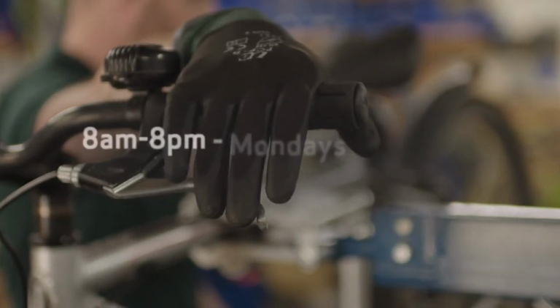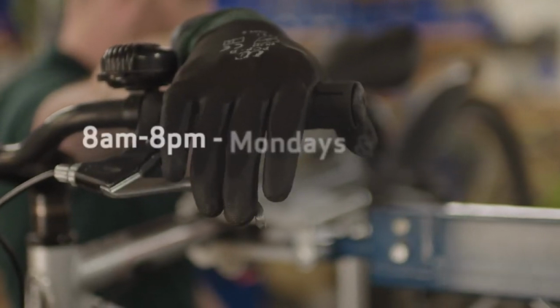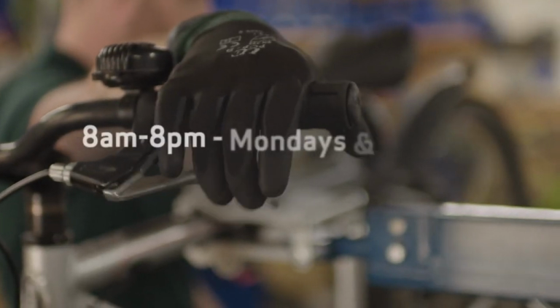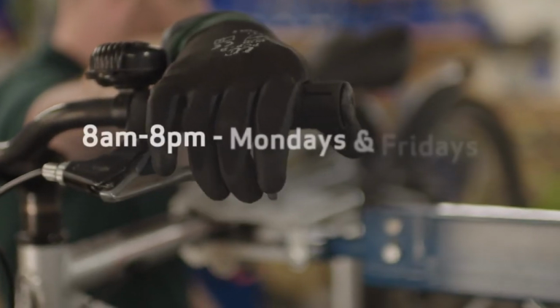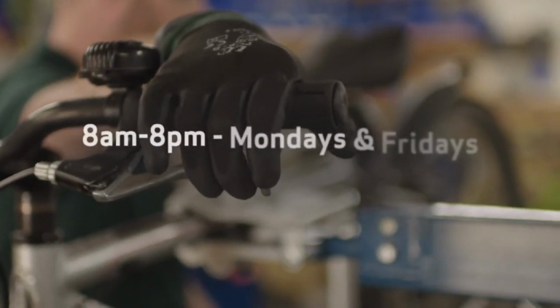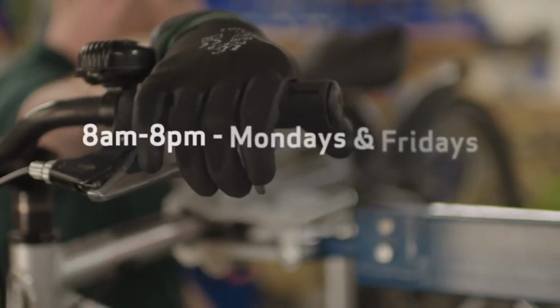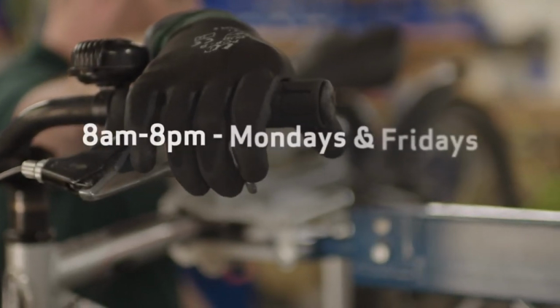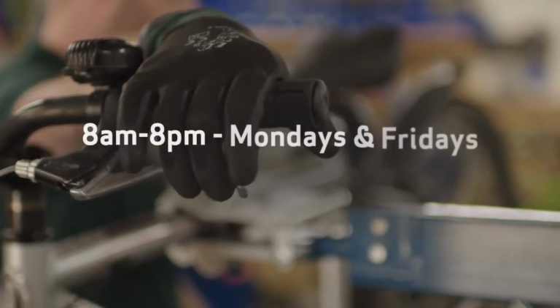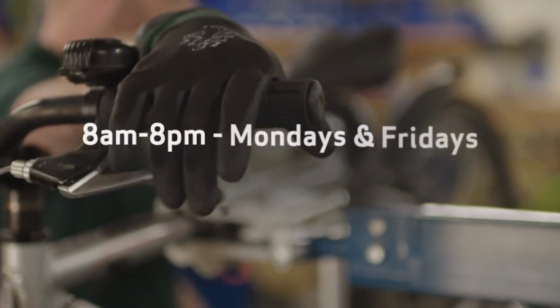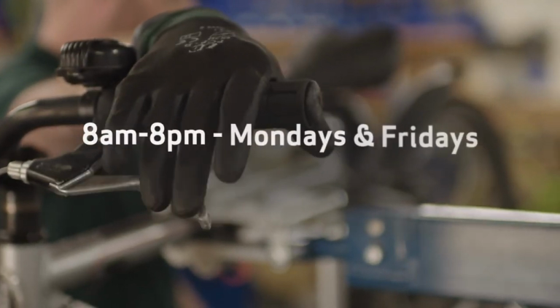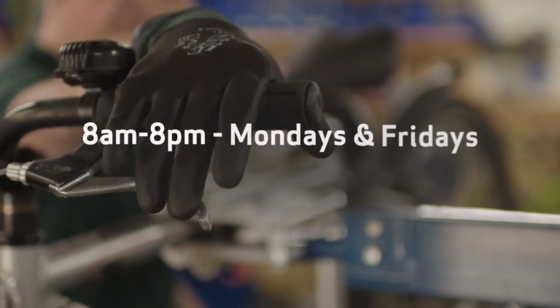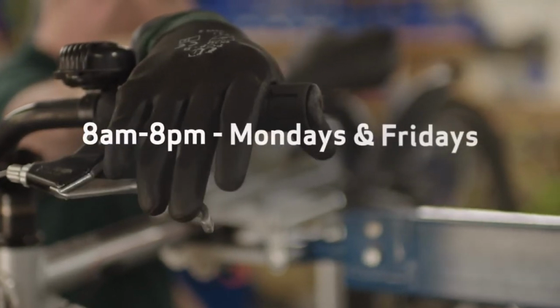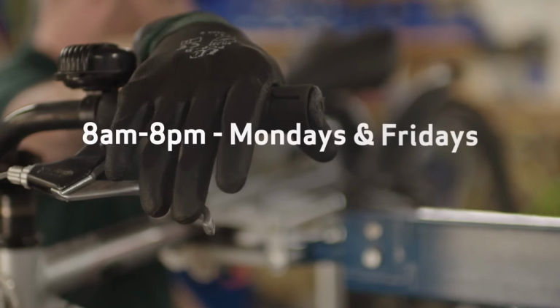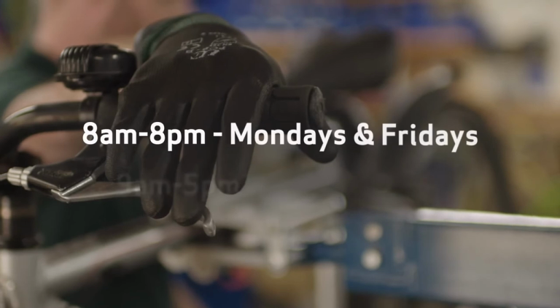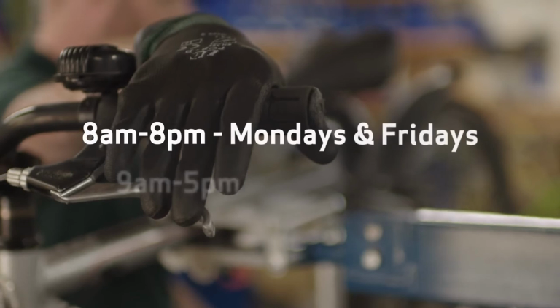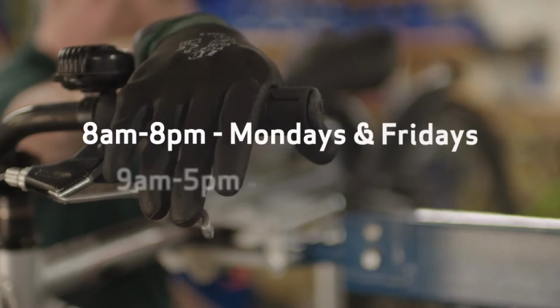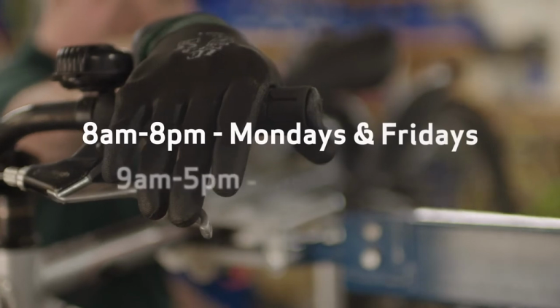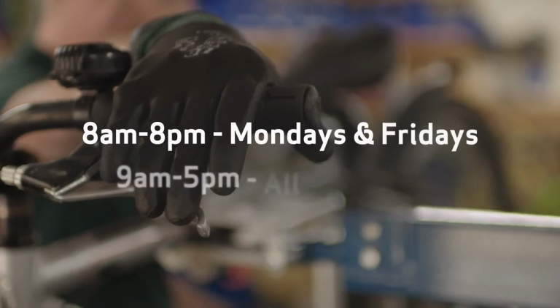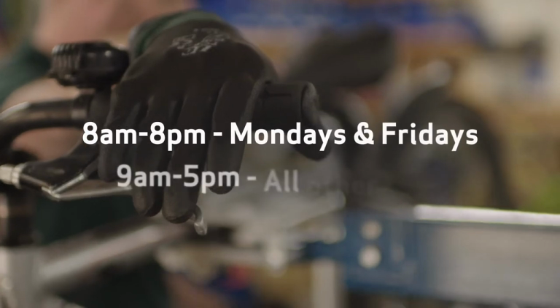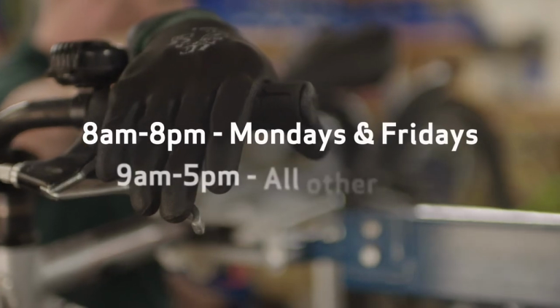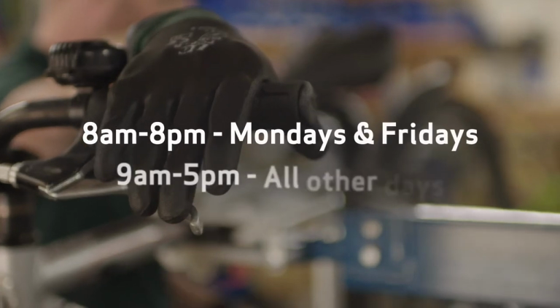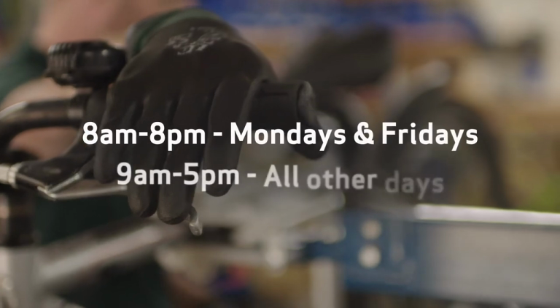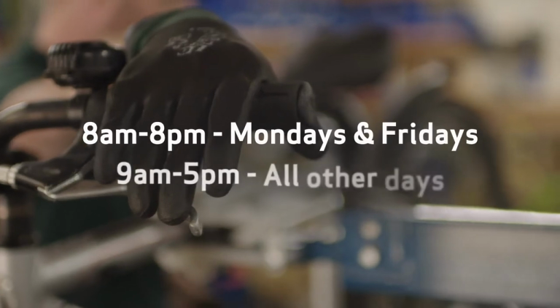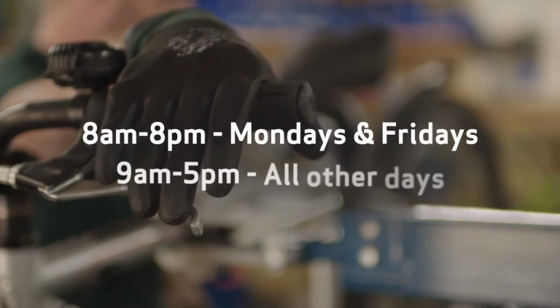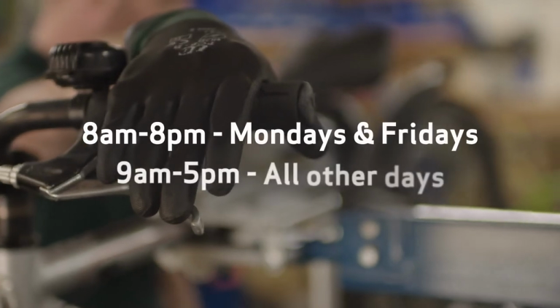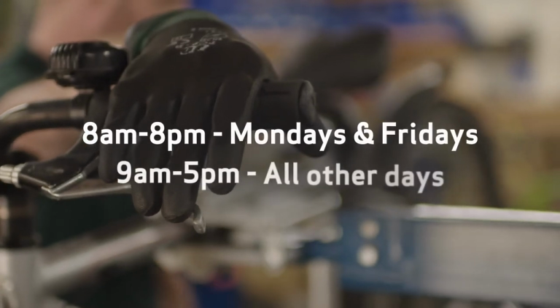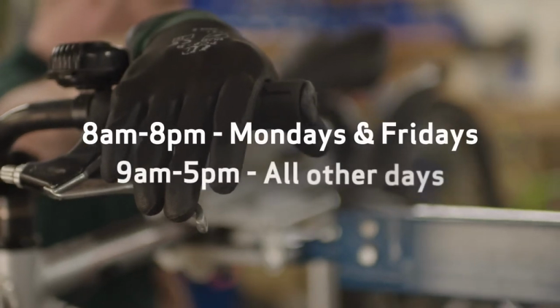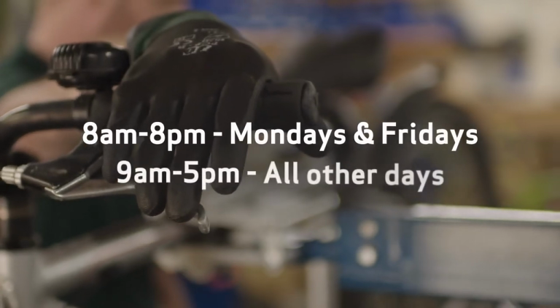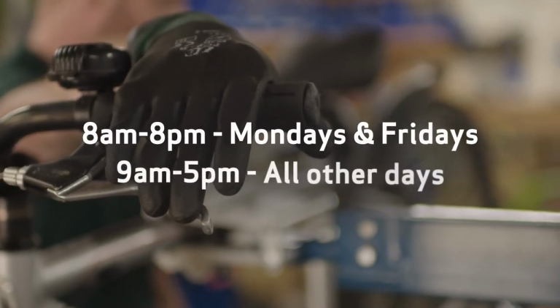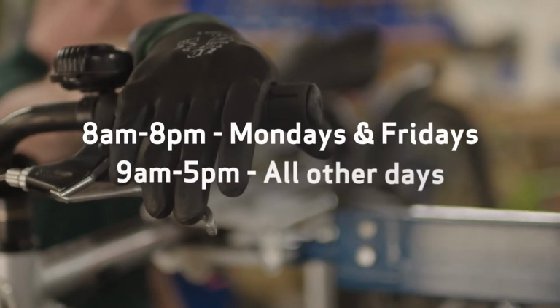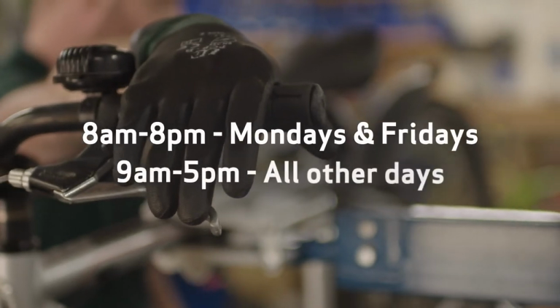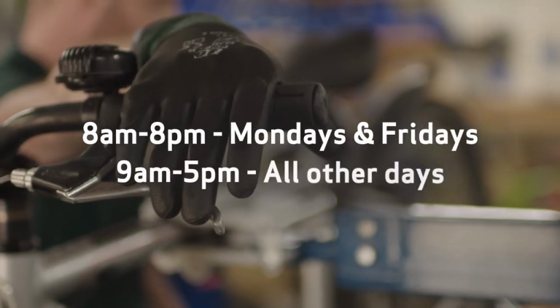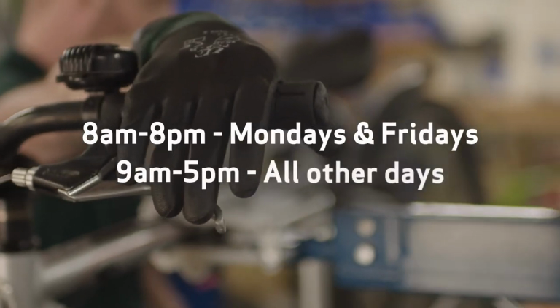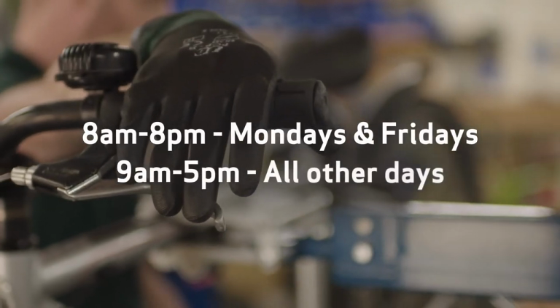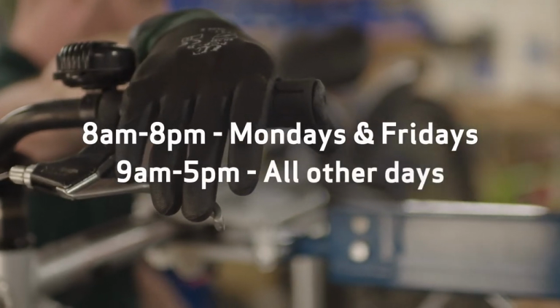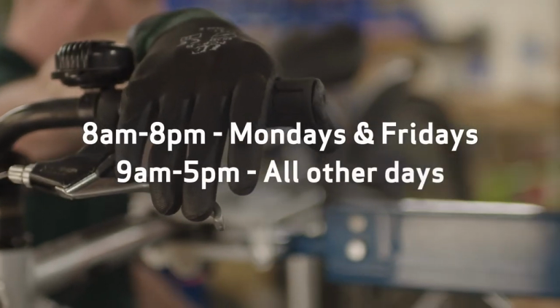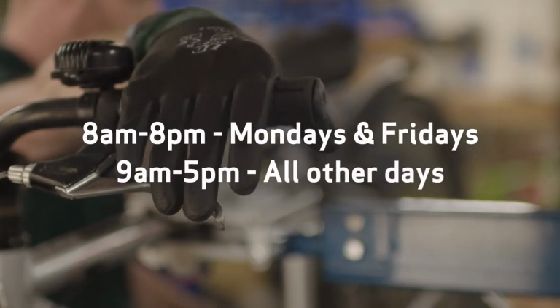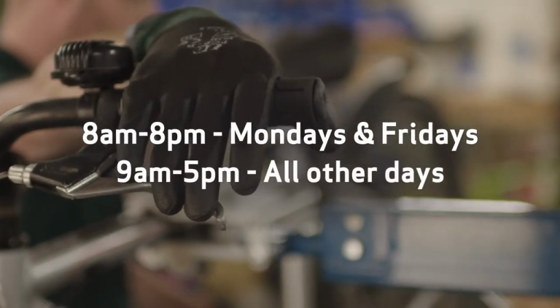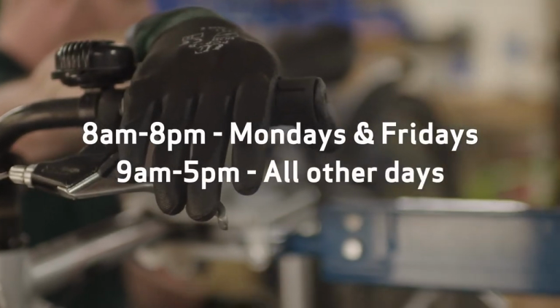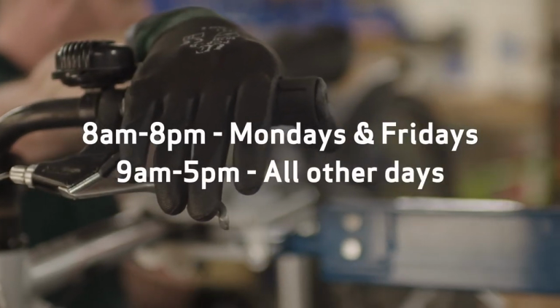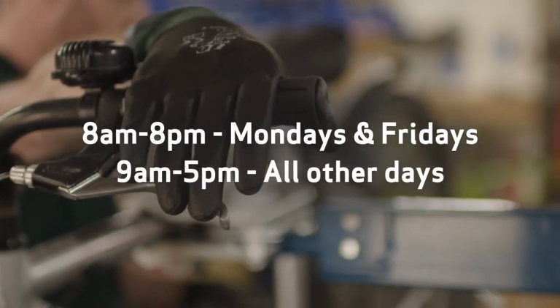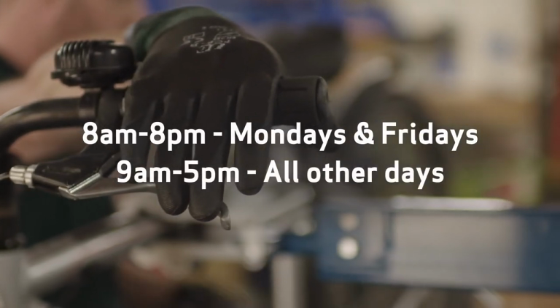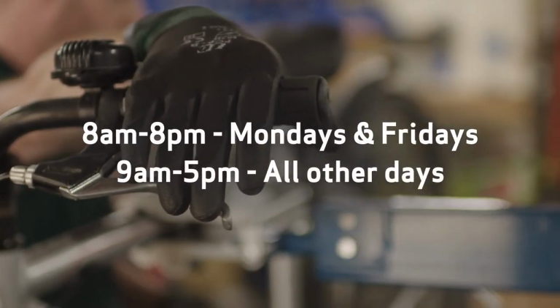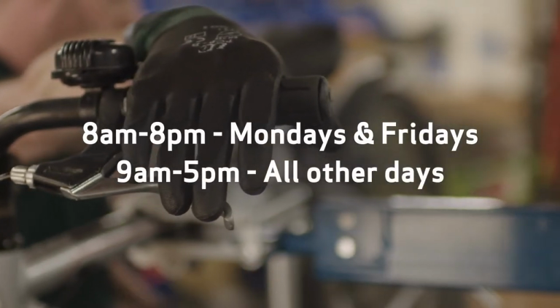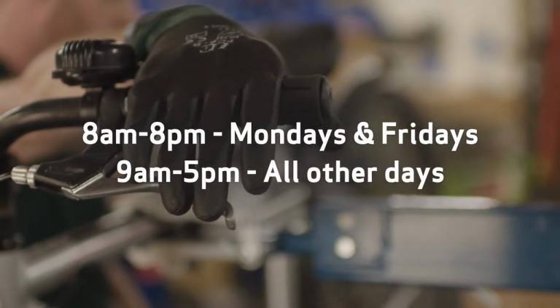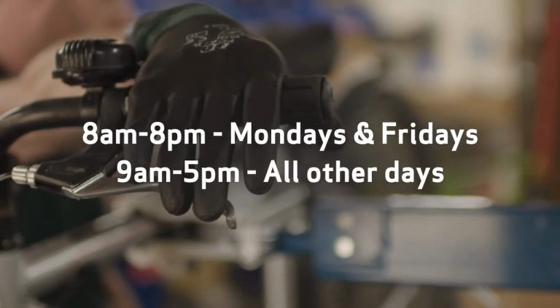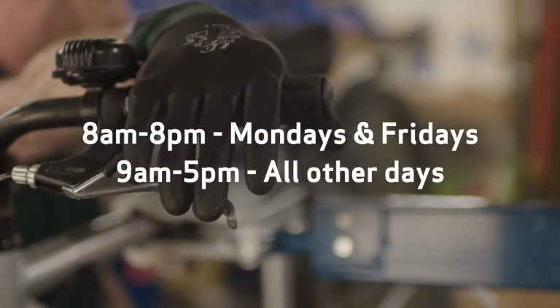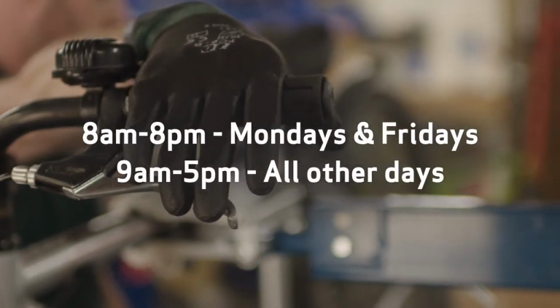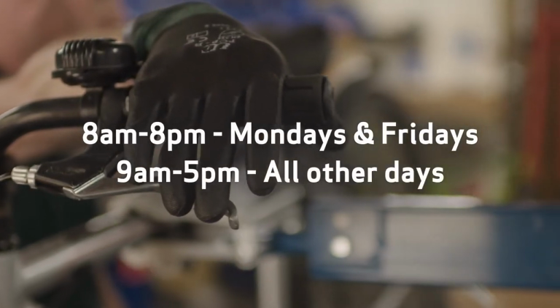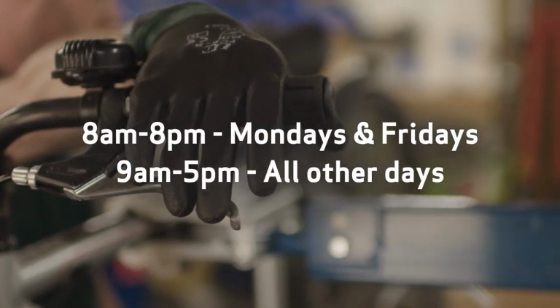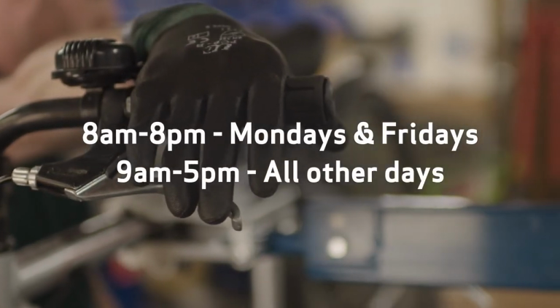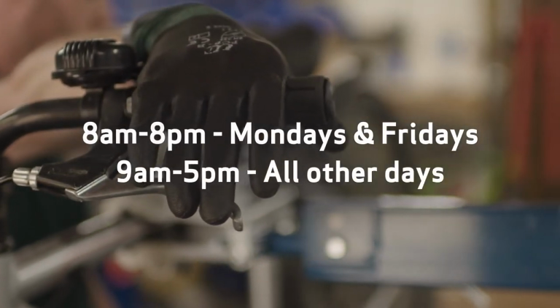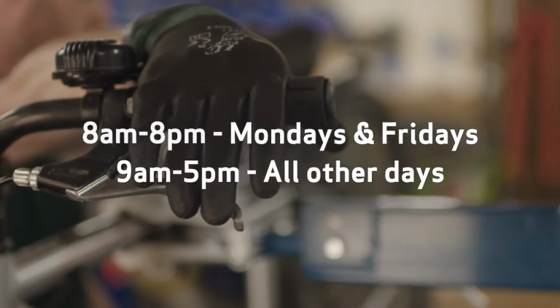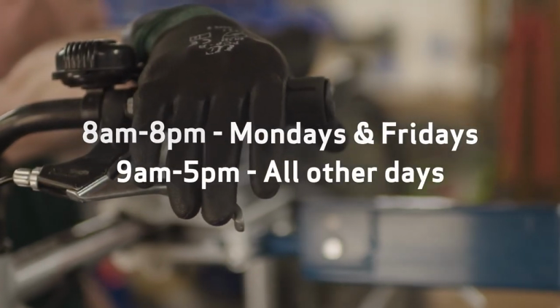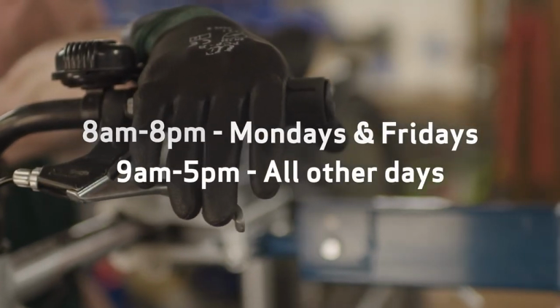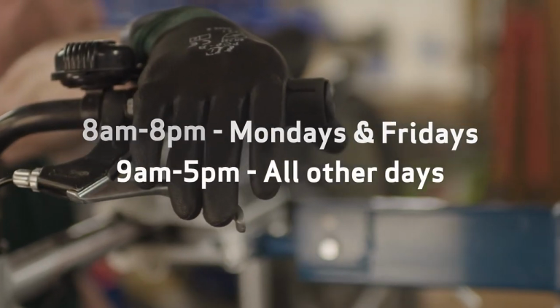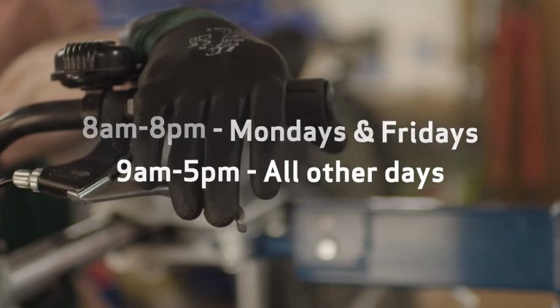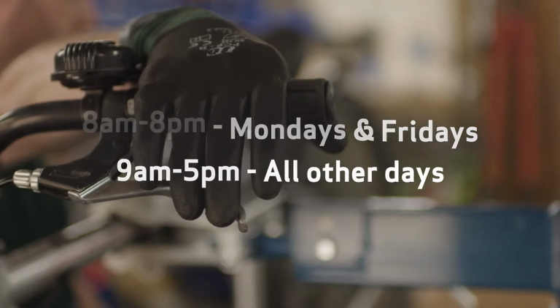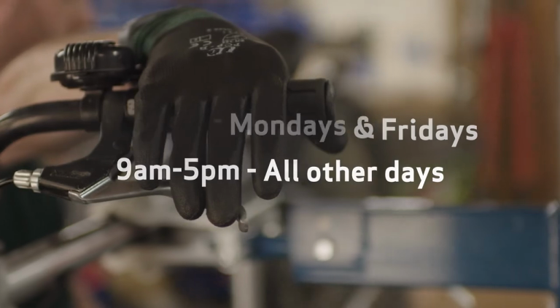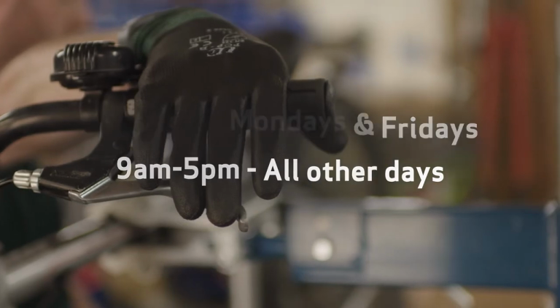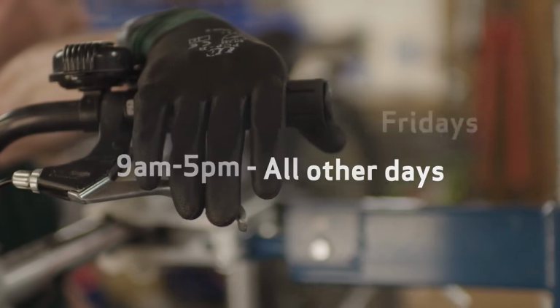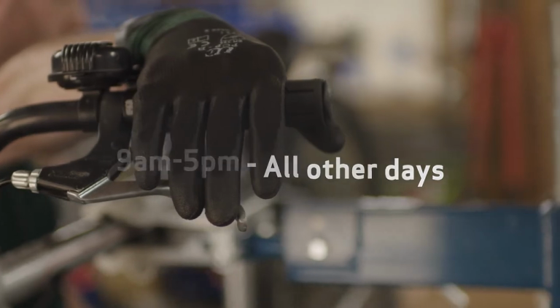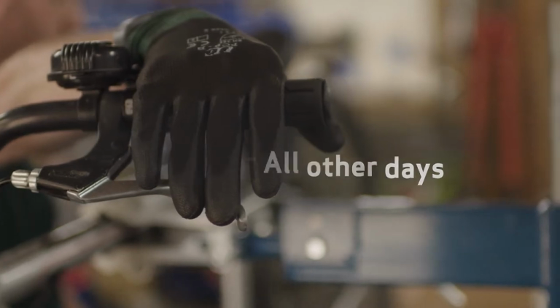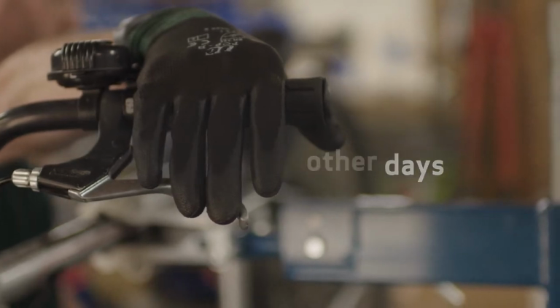The cycle centre opening times are 8am to 8pm on Mondays and Fridays, and 9am to 5pm on all other days, which means that you can come and collect your bikes when convenient for you.